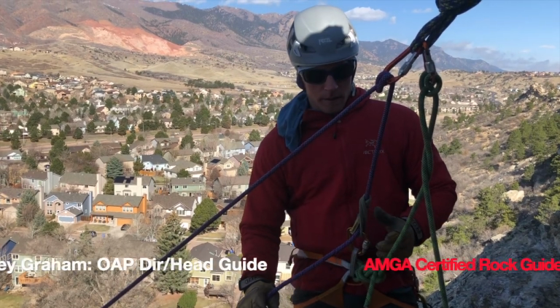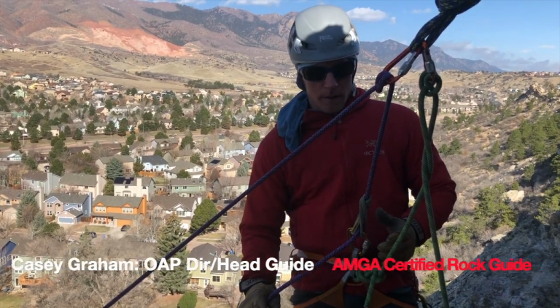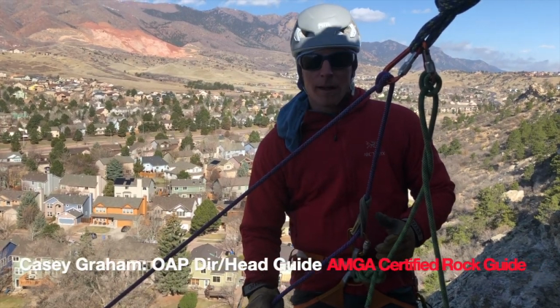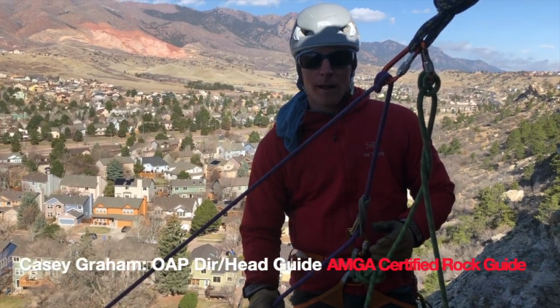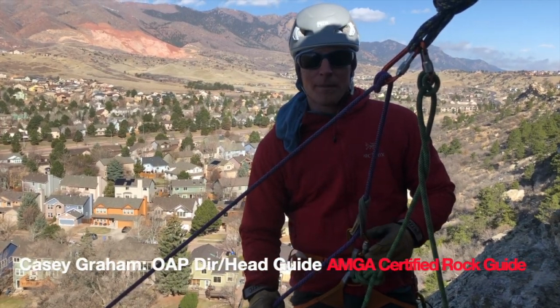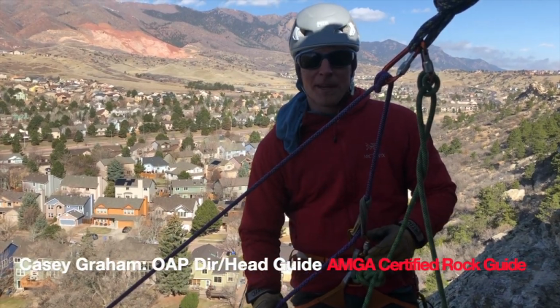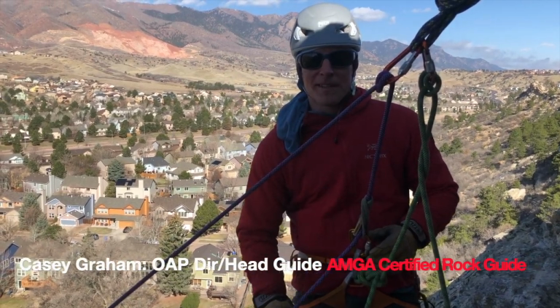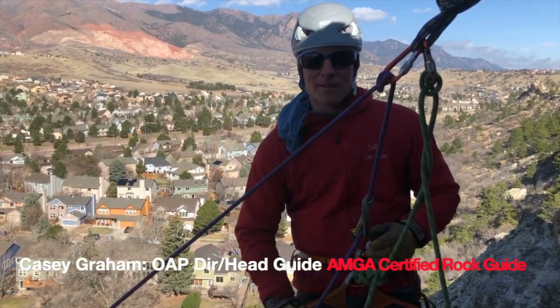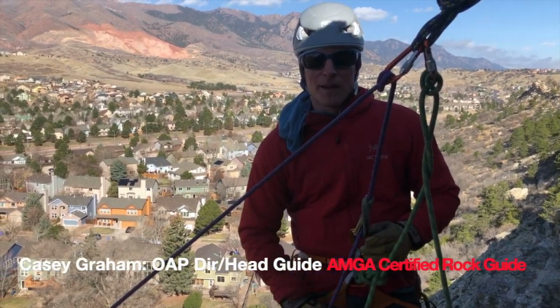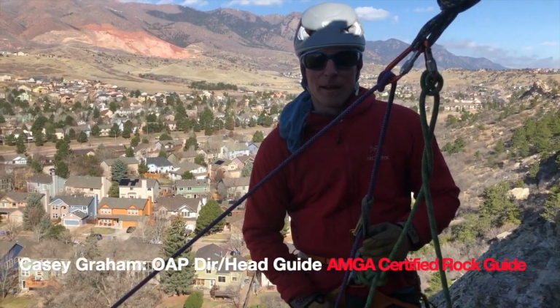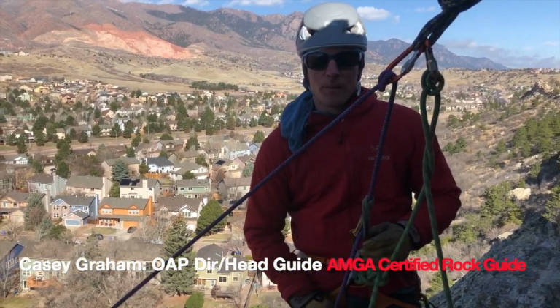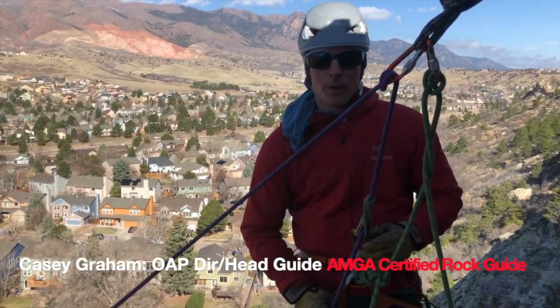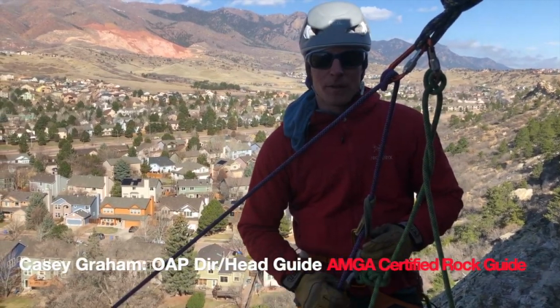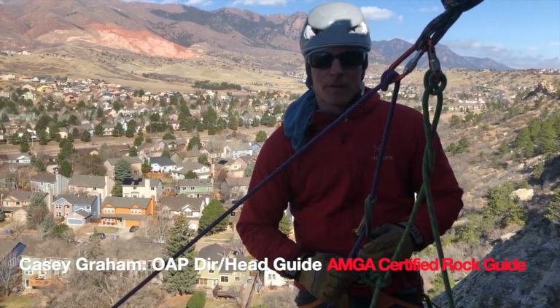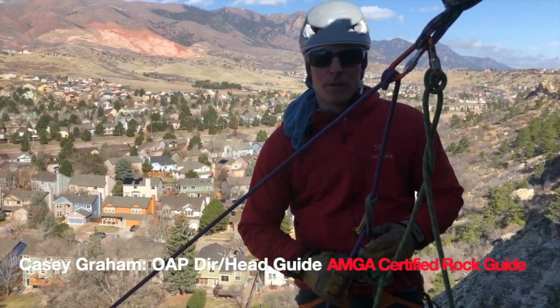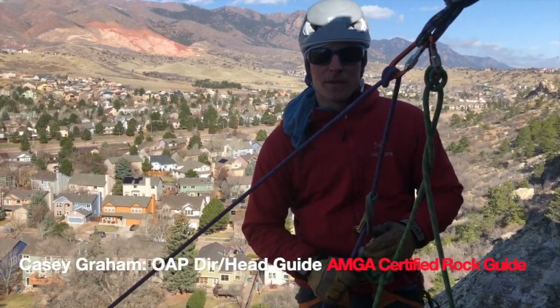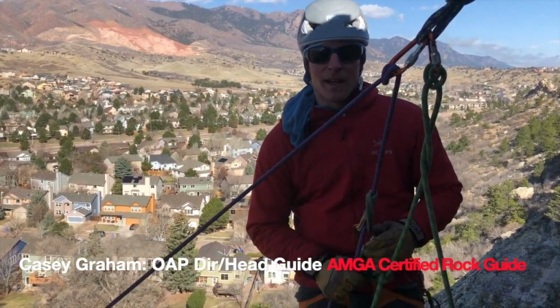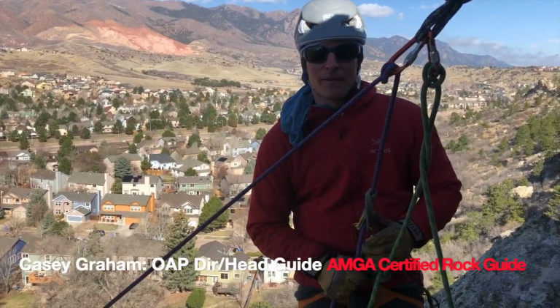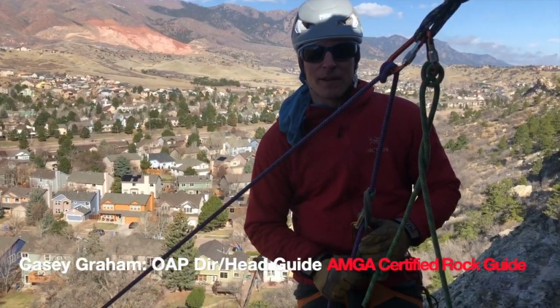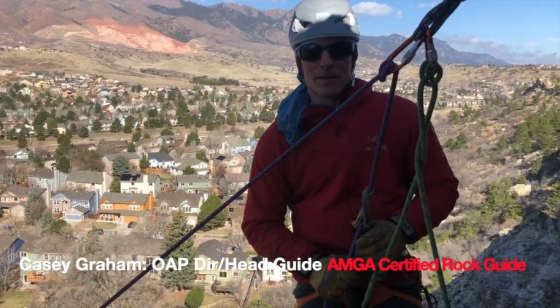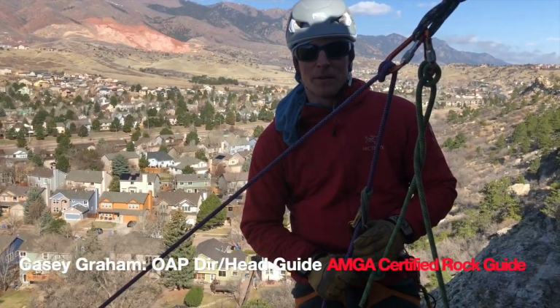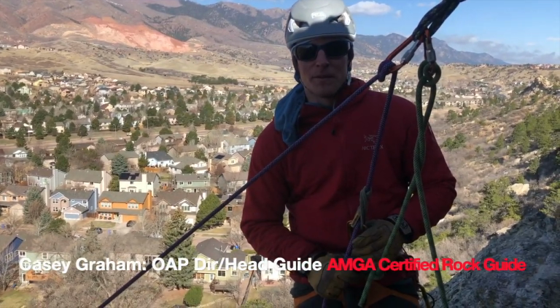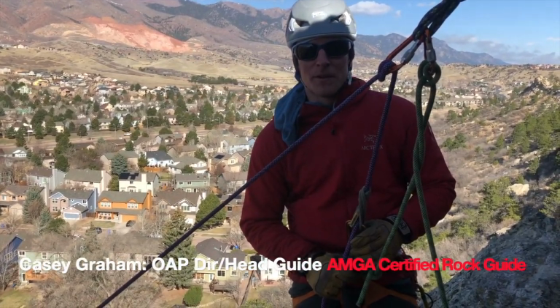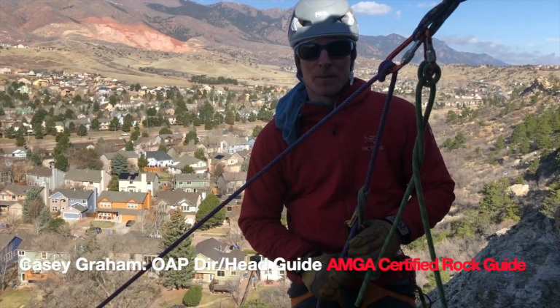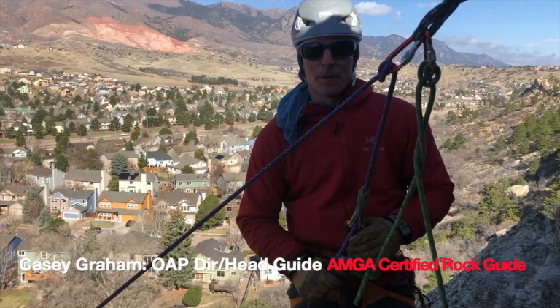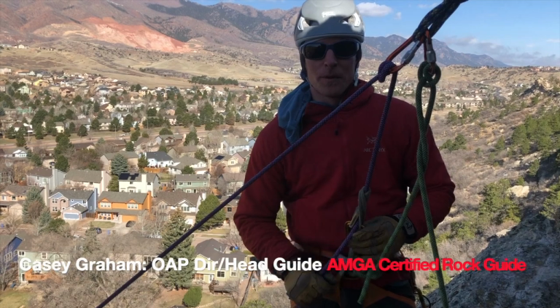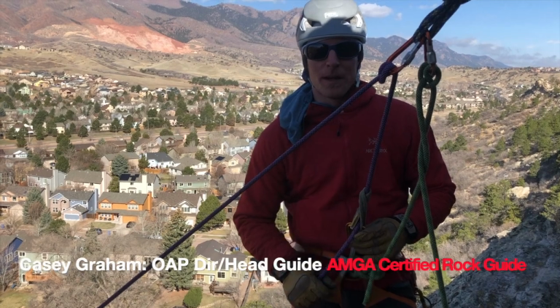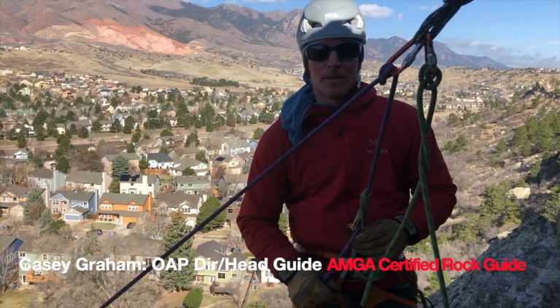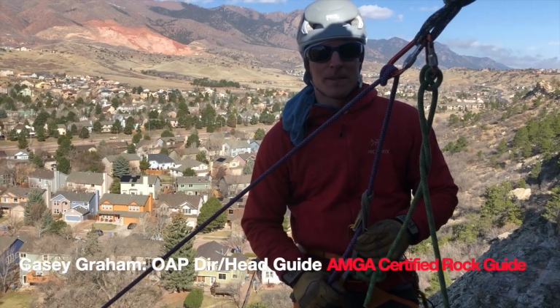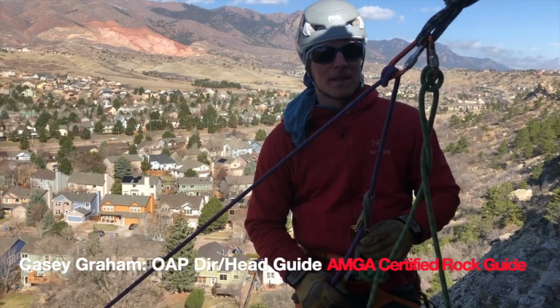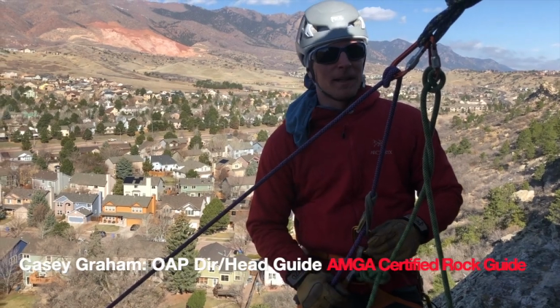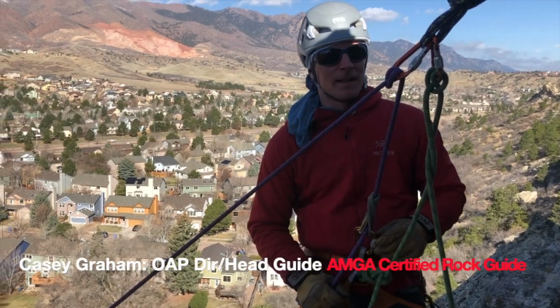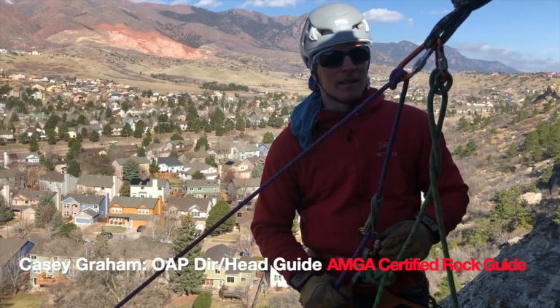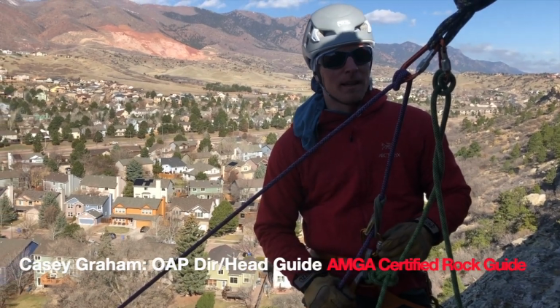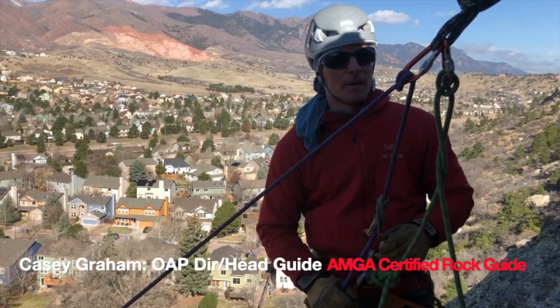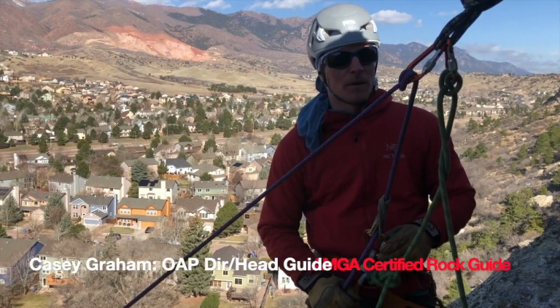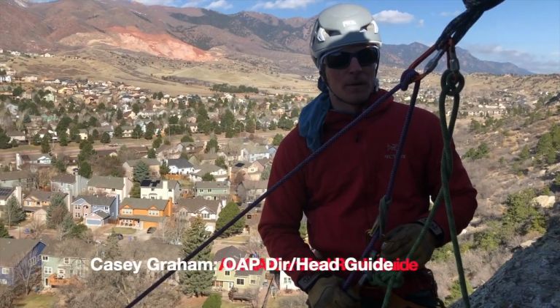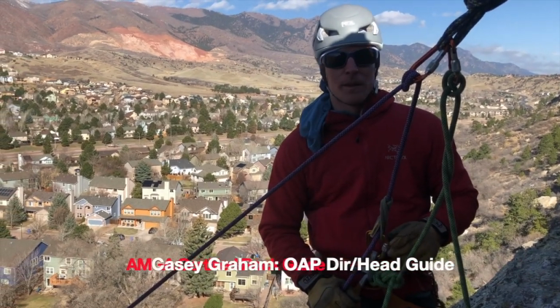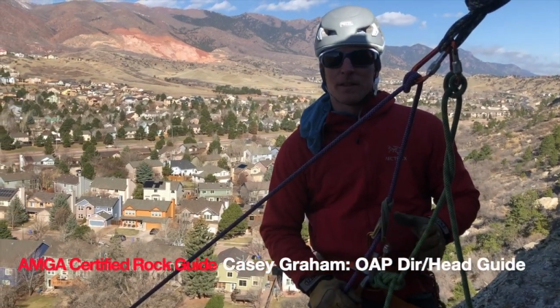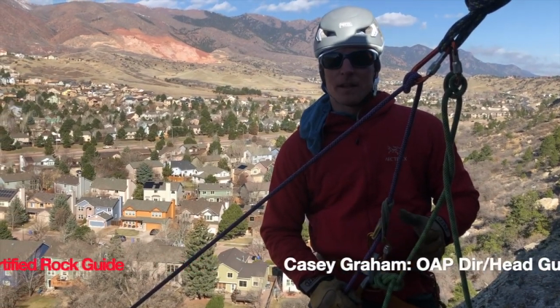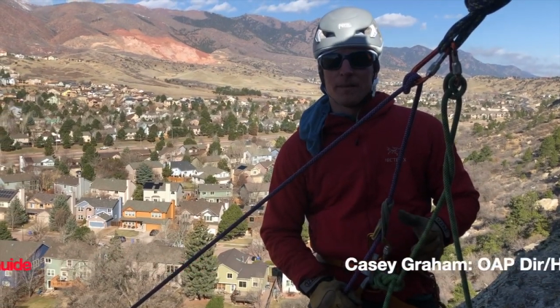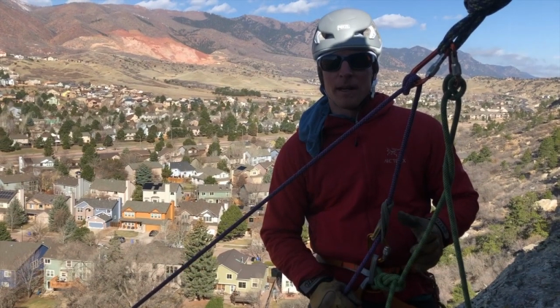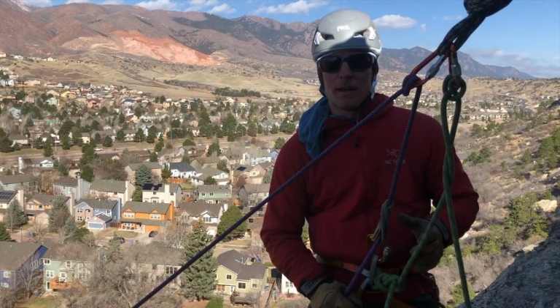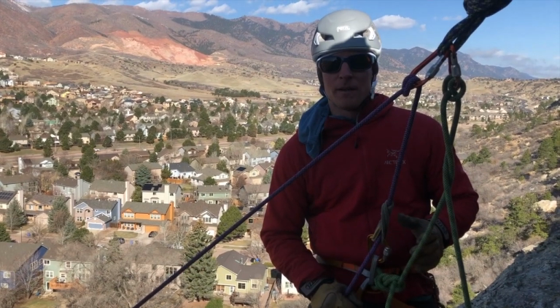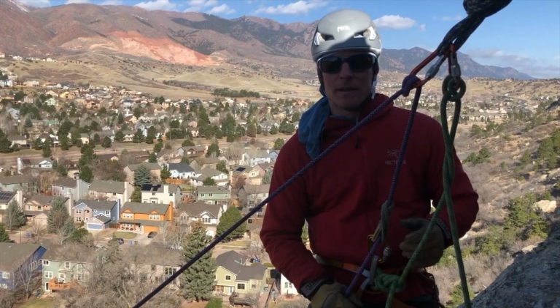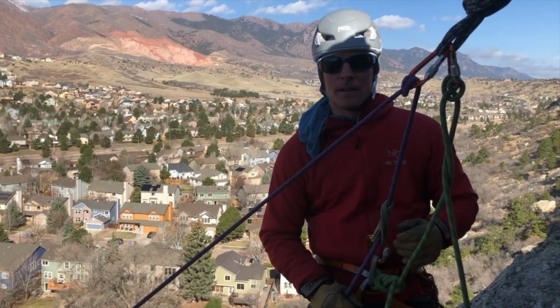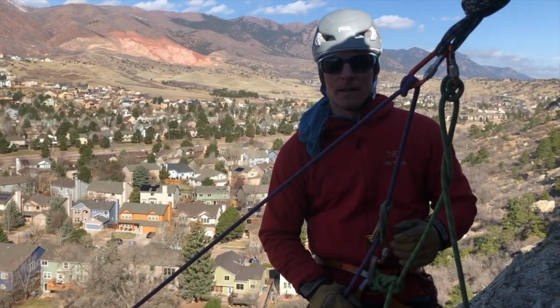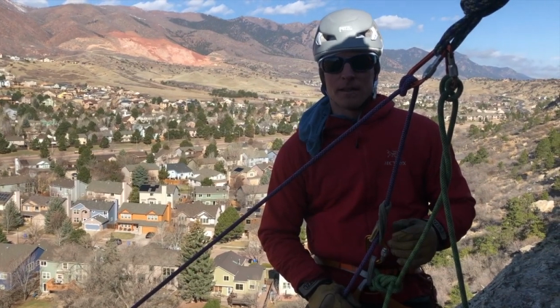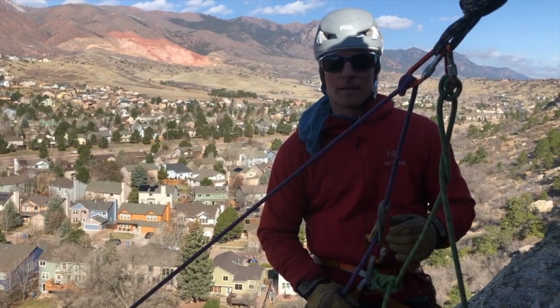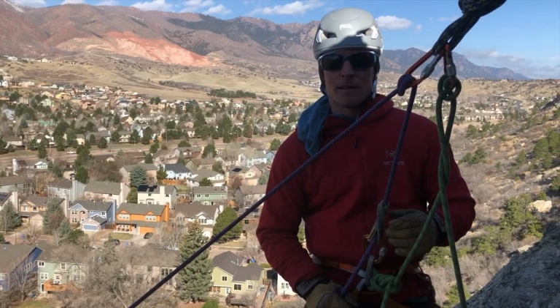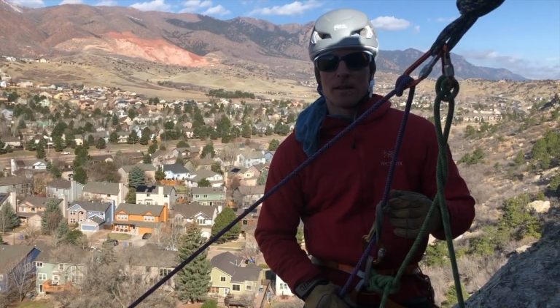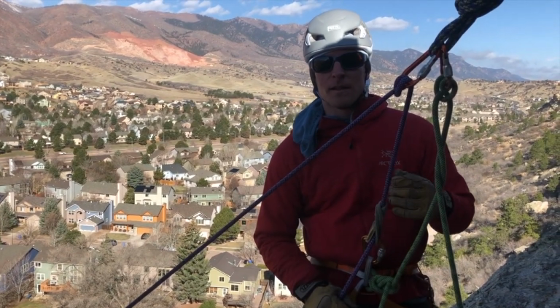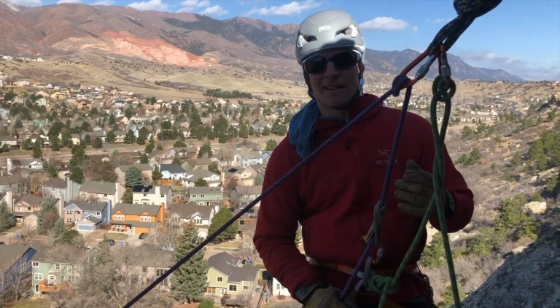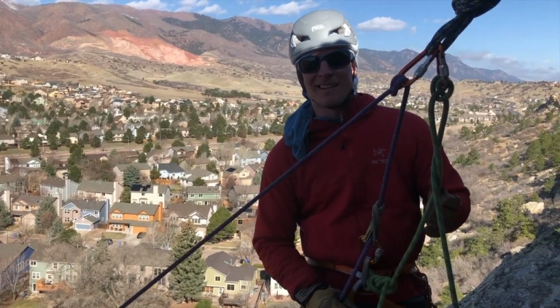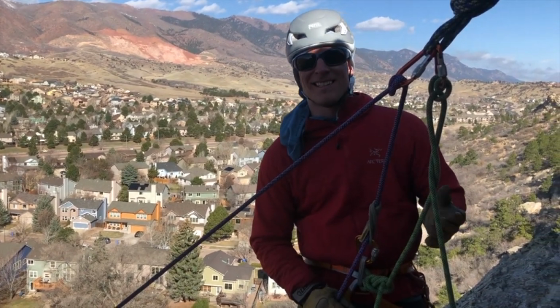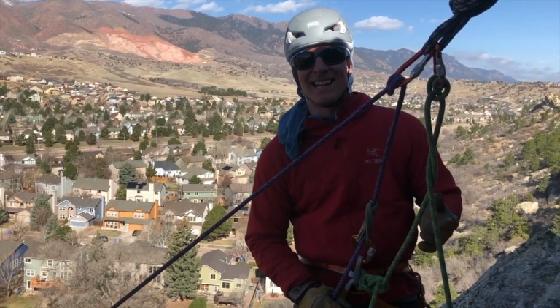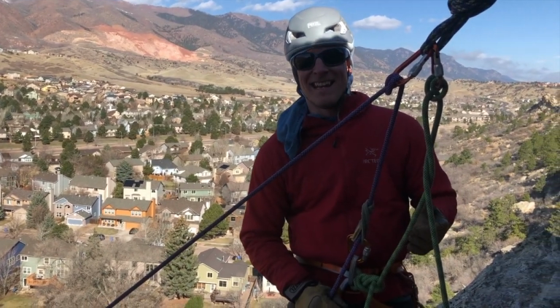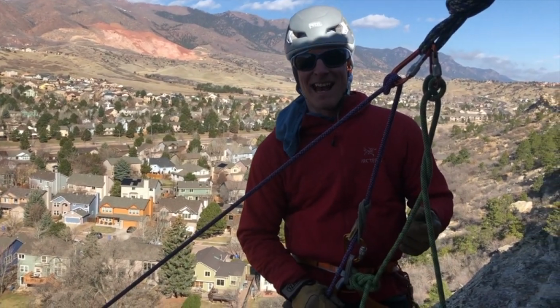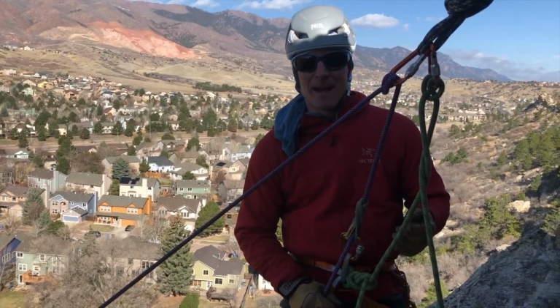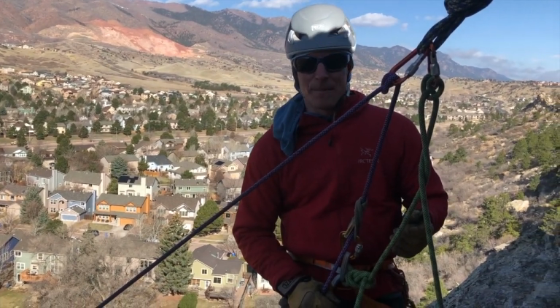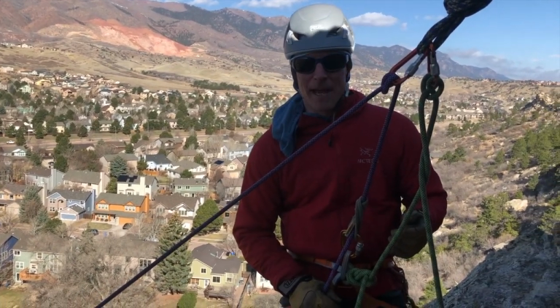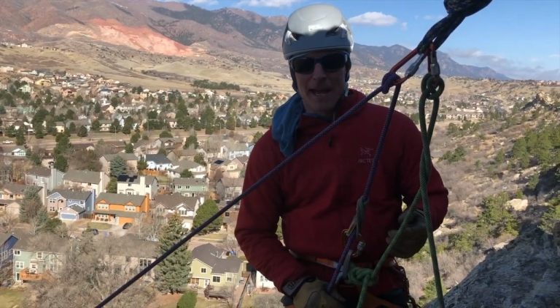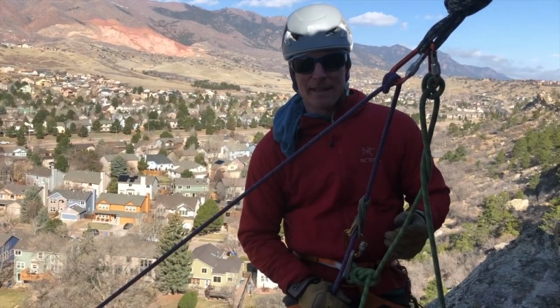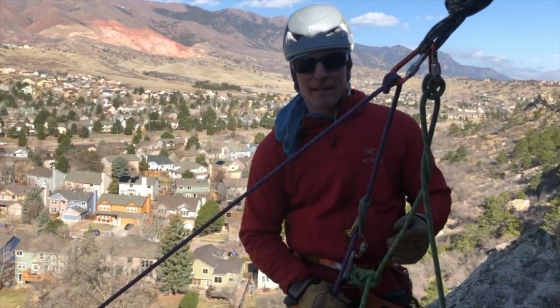I'm Casey Graham with USOF Outdoor Adventure Programs. Today I want to talk about conducting a knot pass.